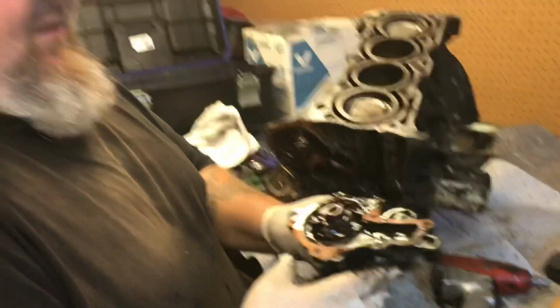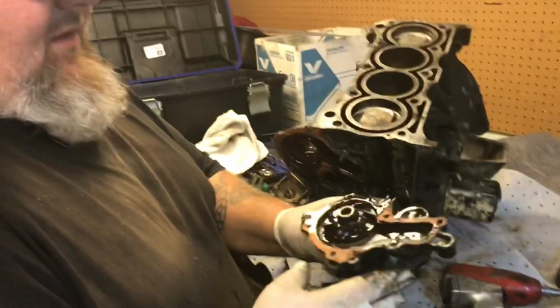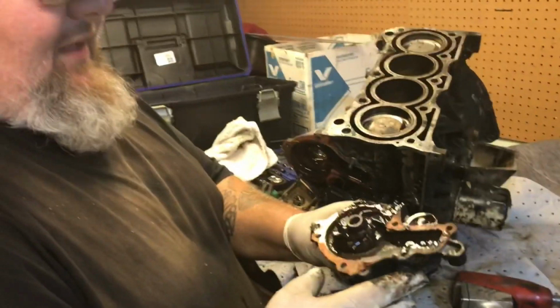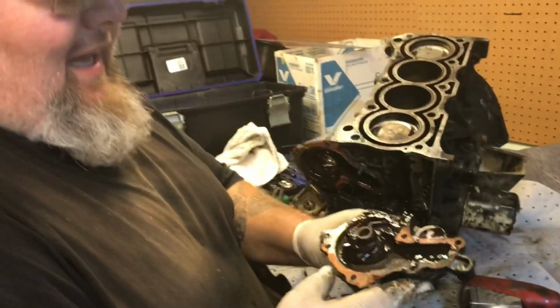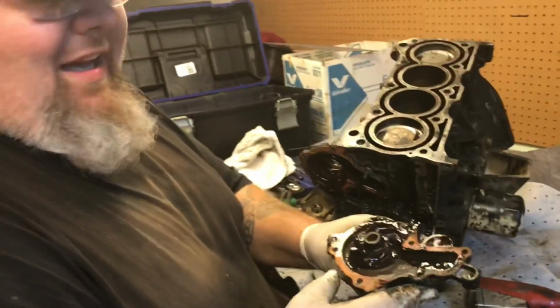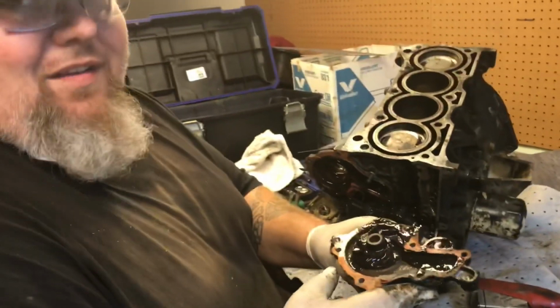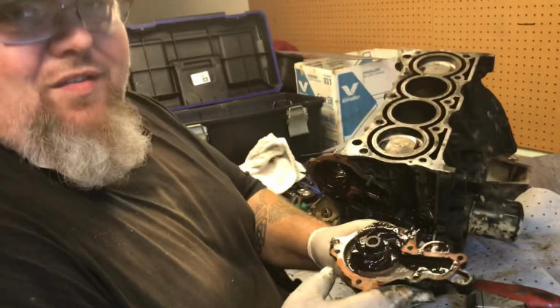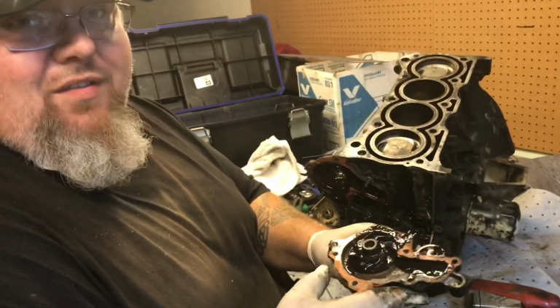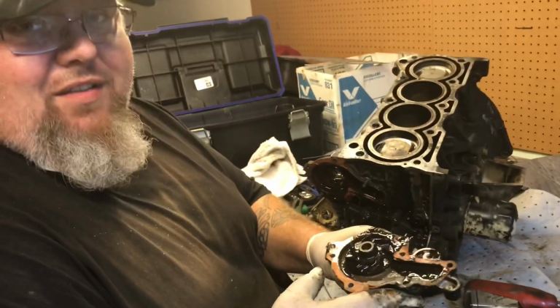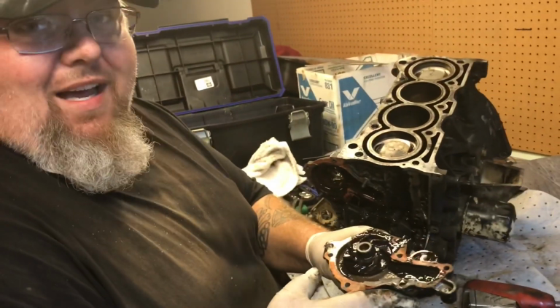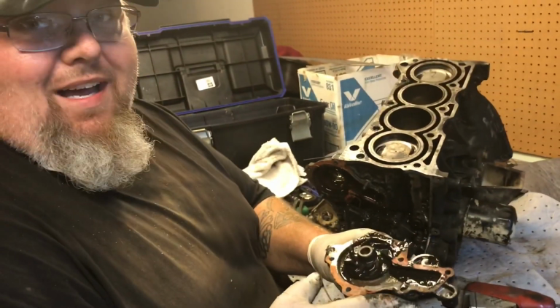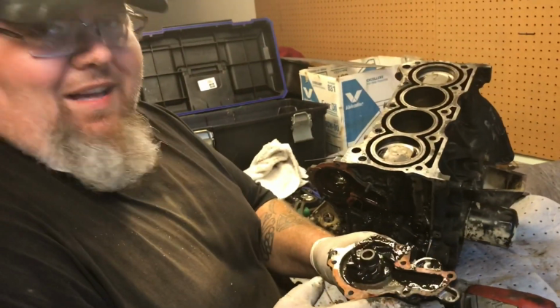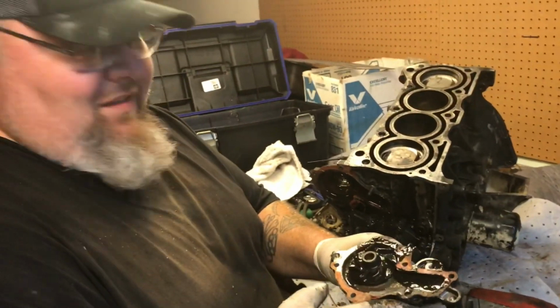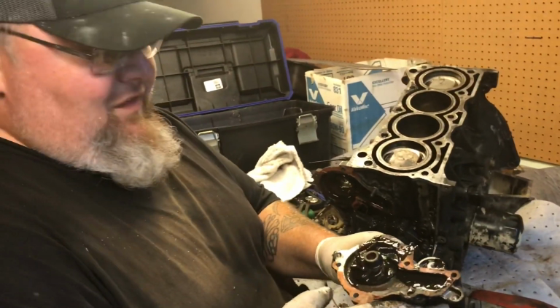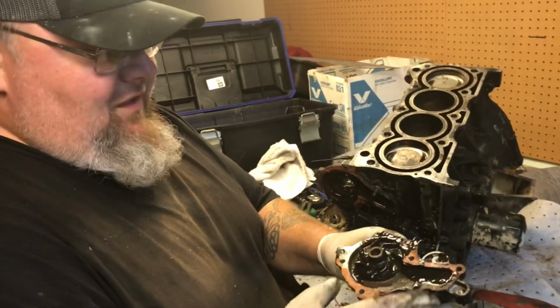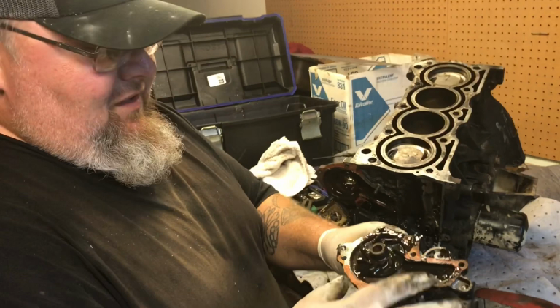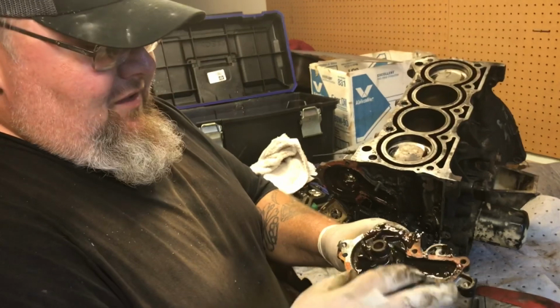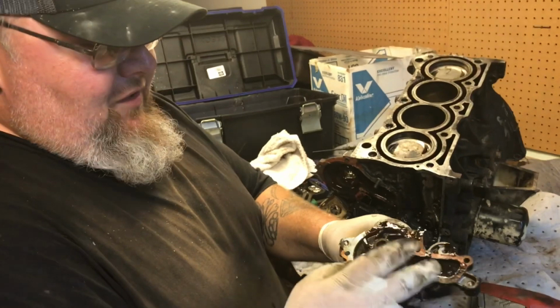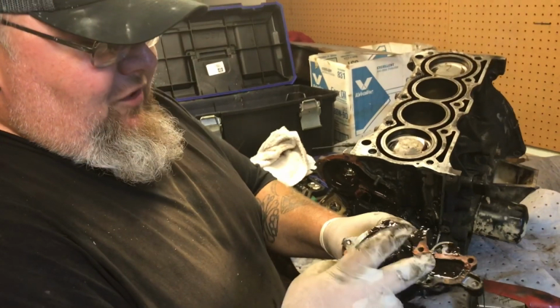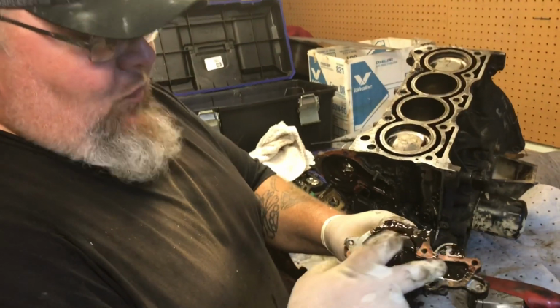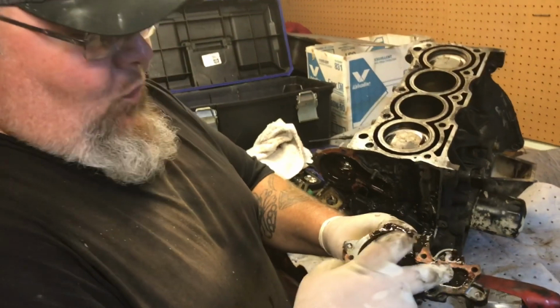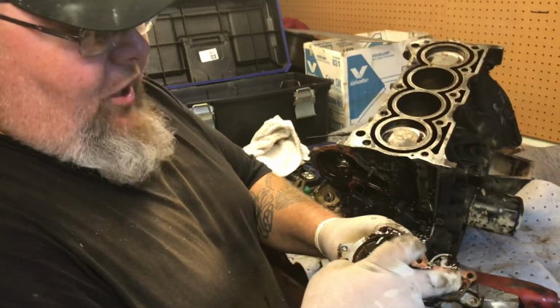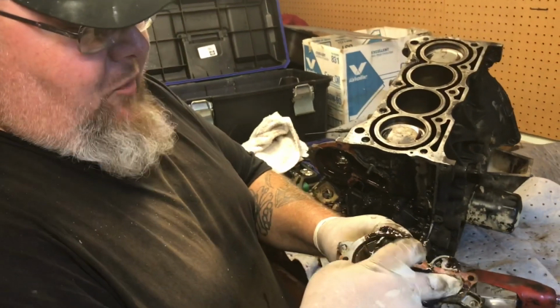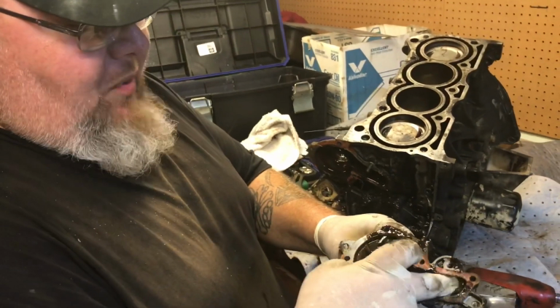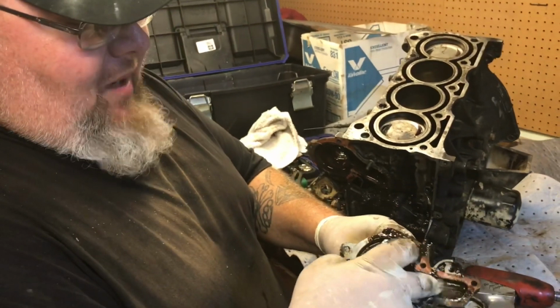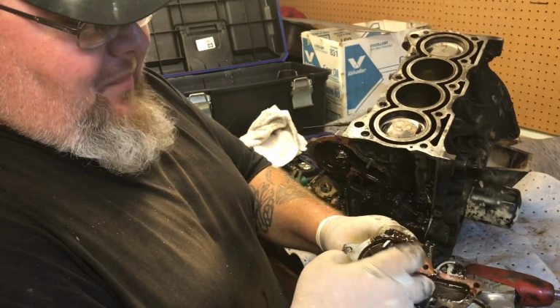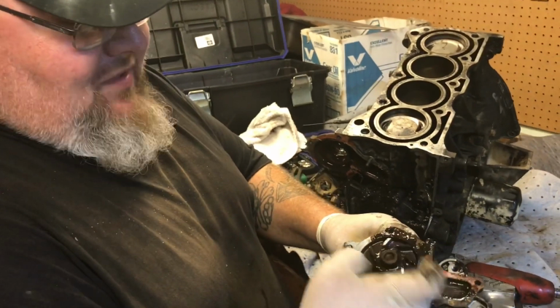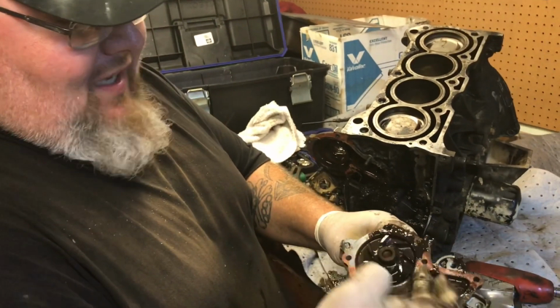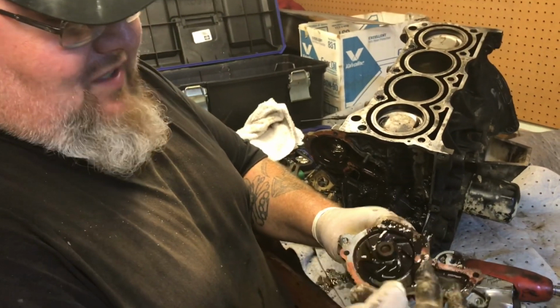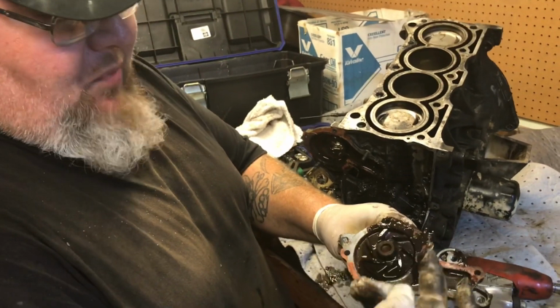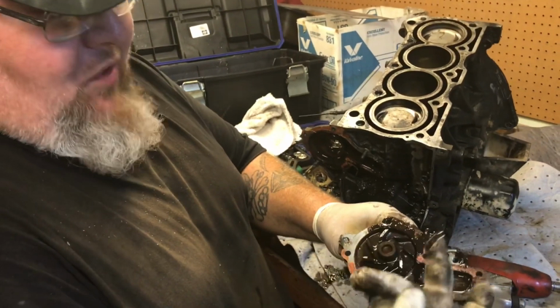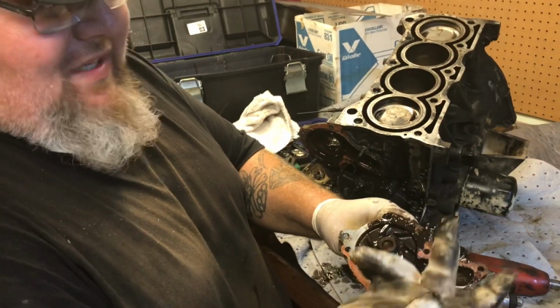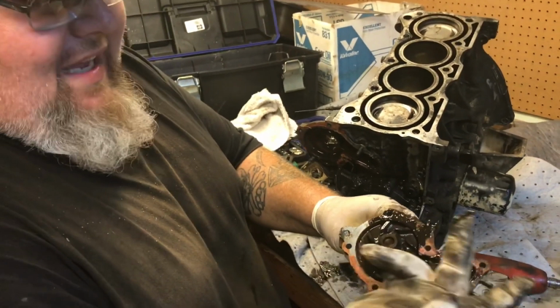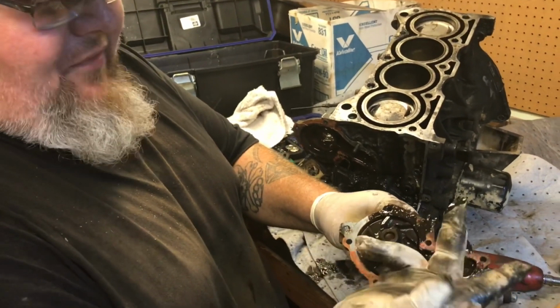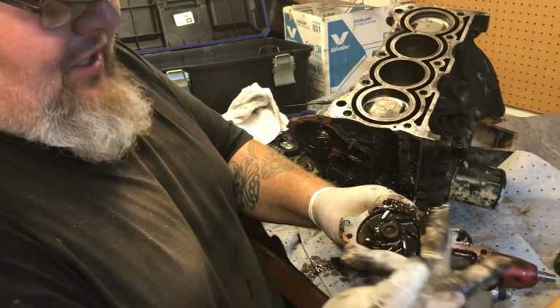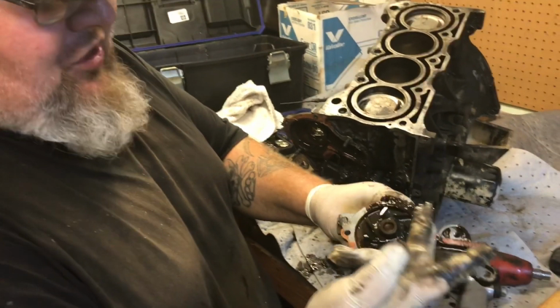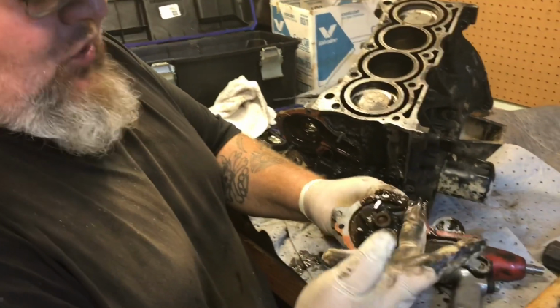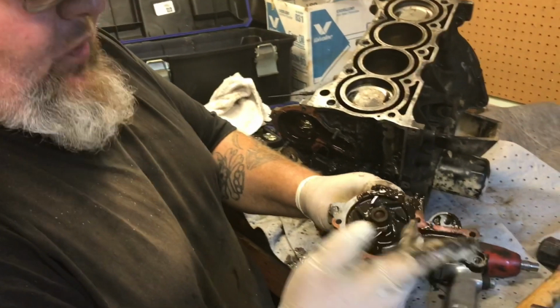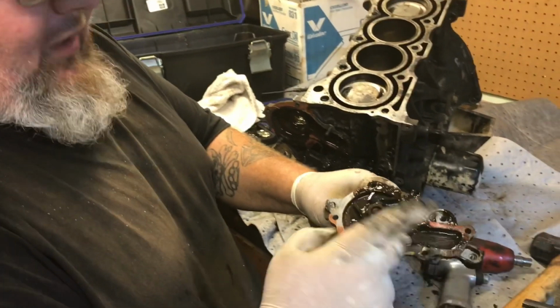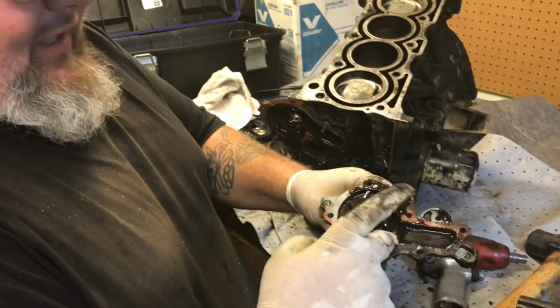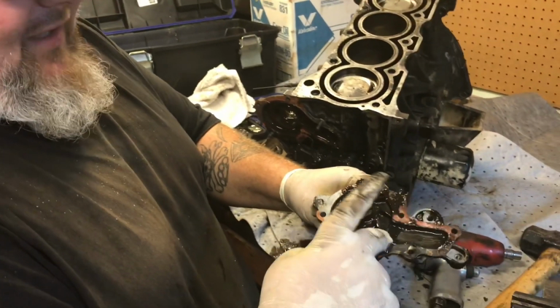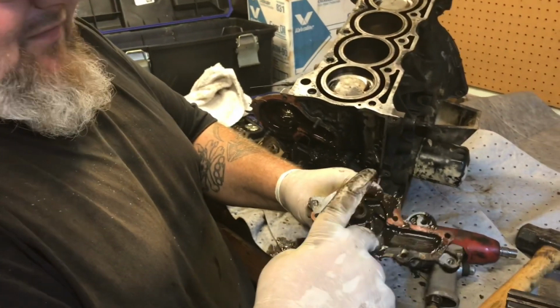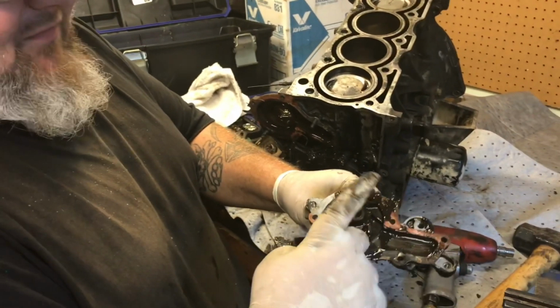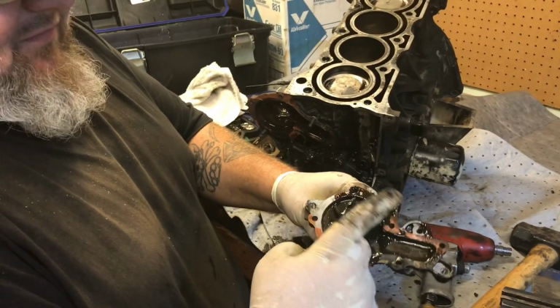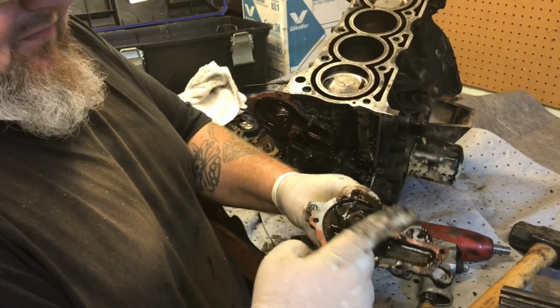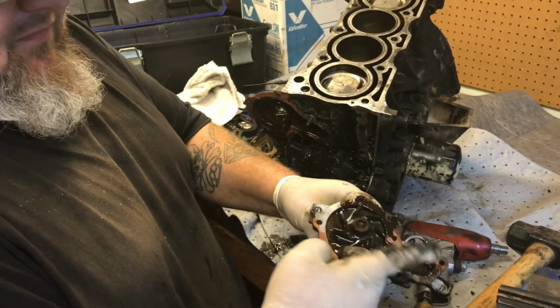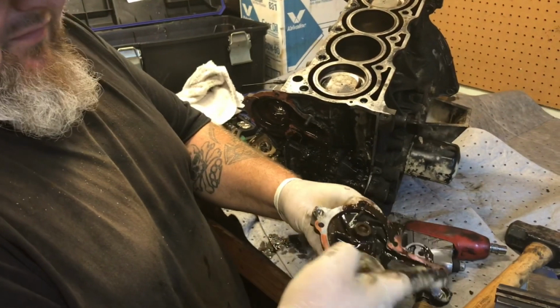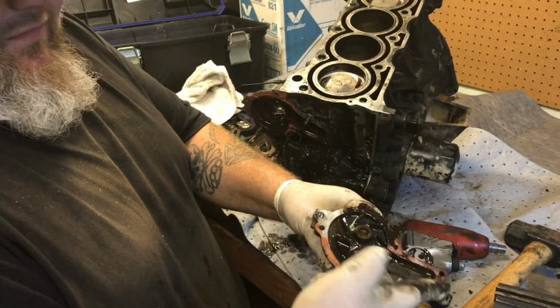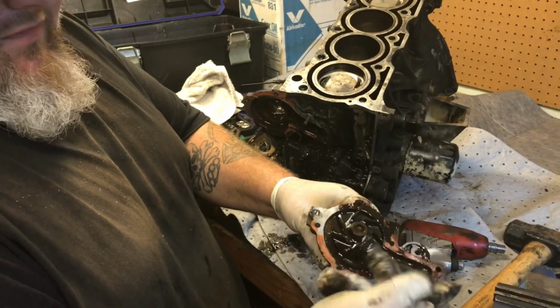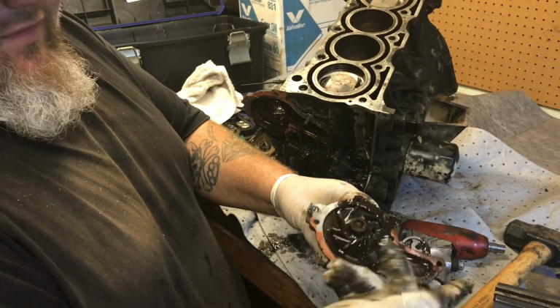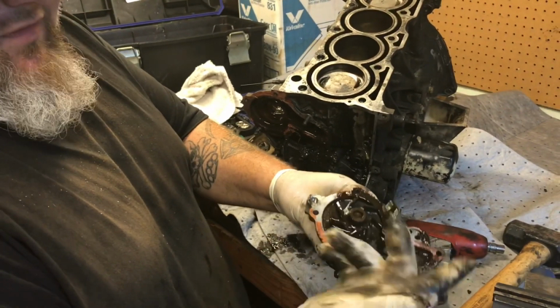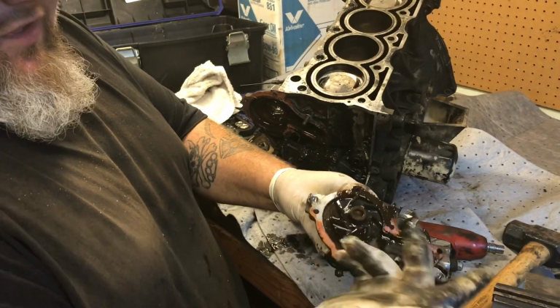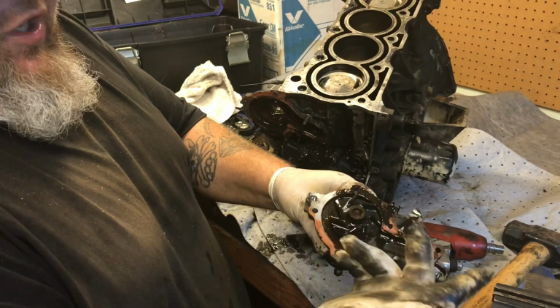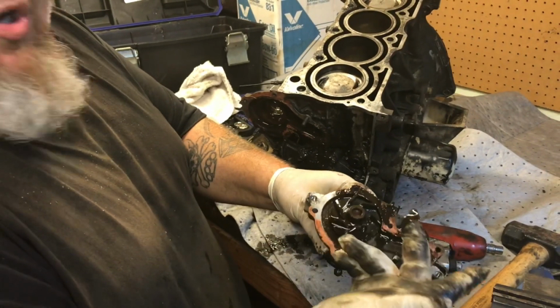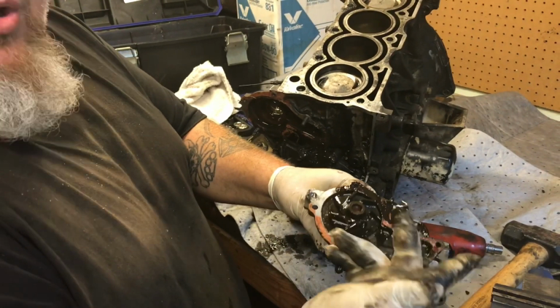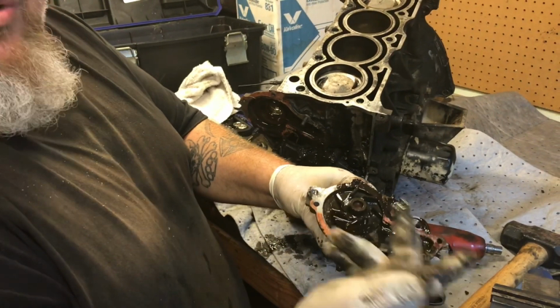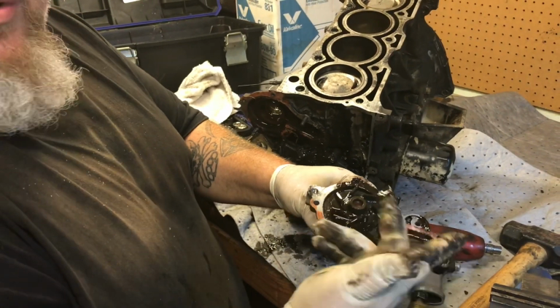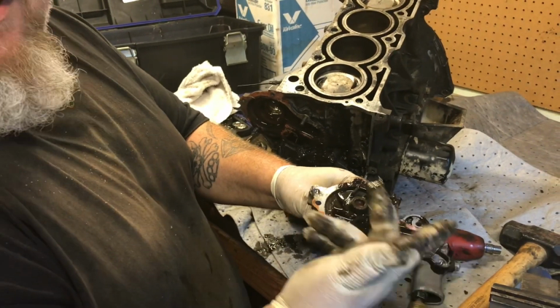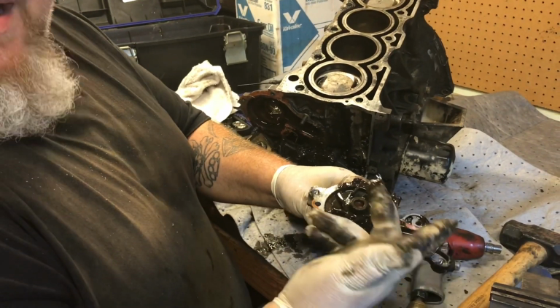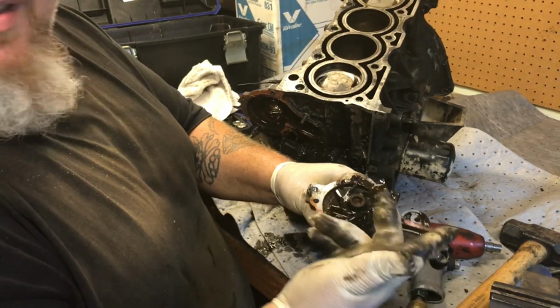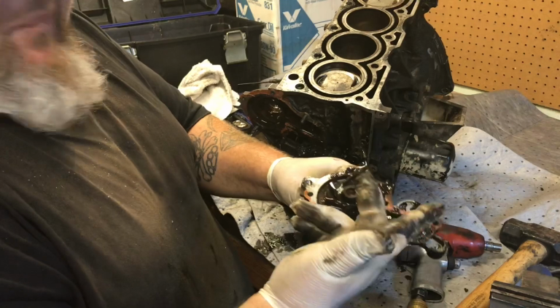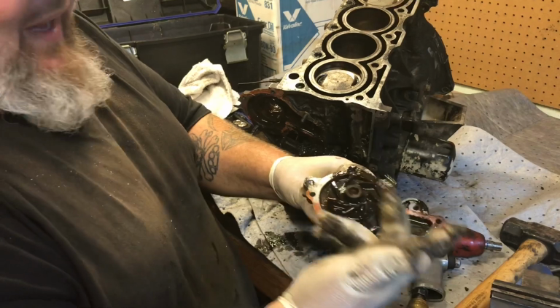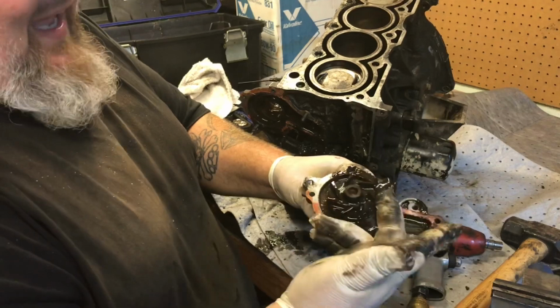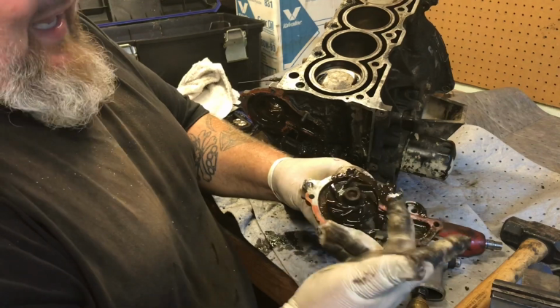Guys, your water pump is not supposed to have engine oil in it. That's bad.